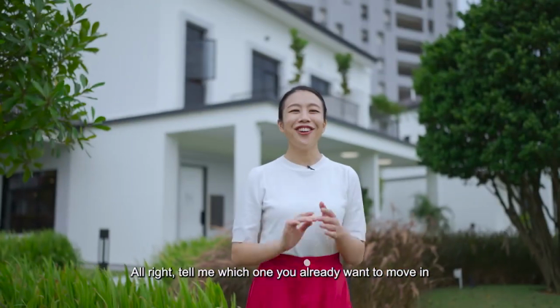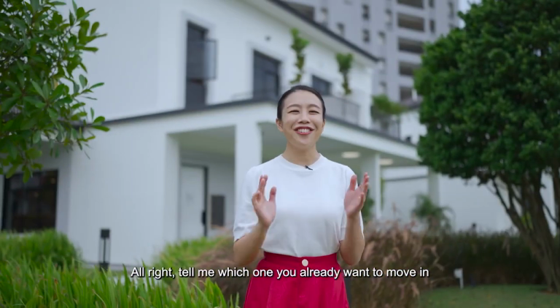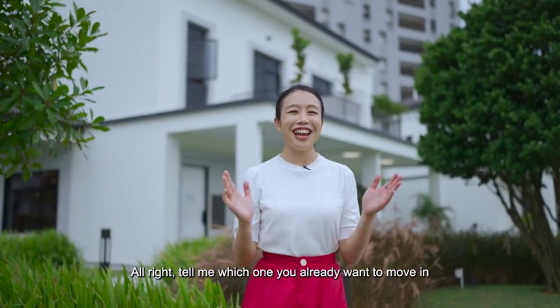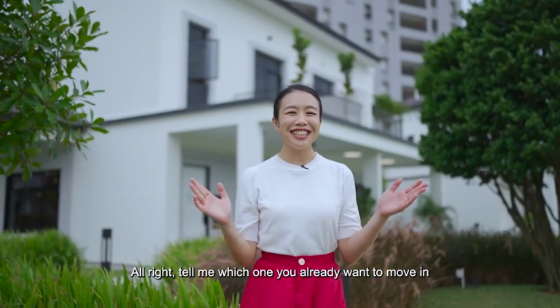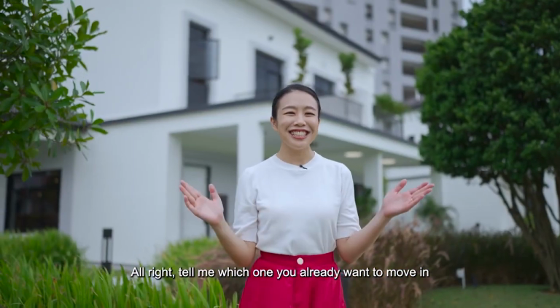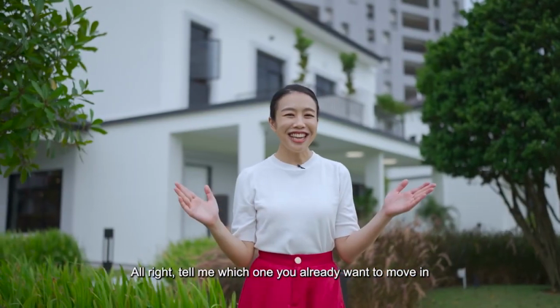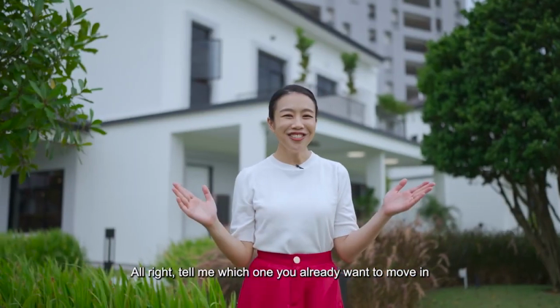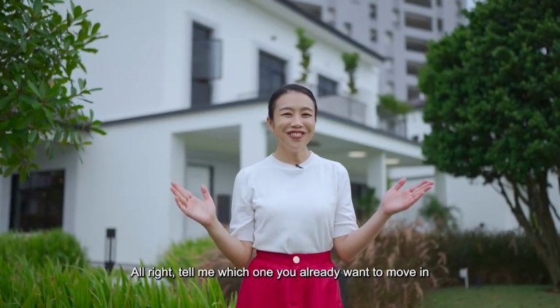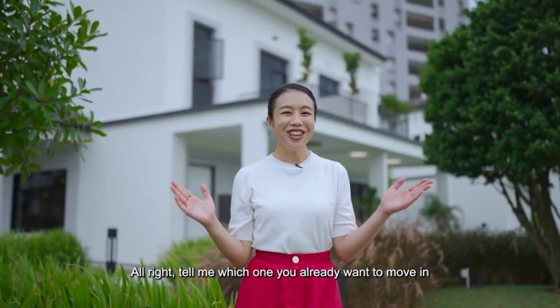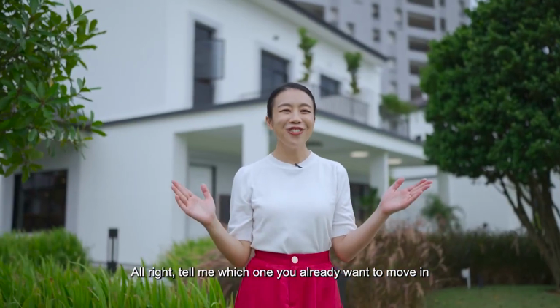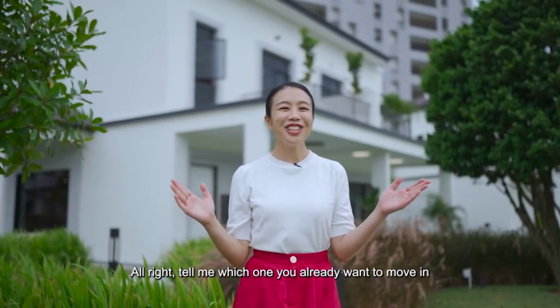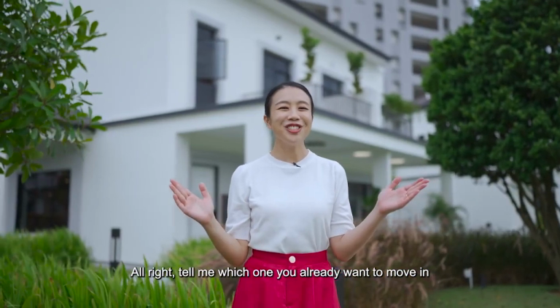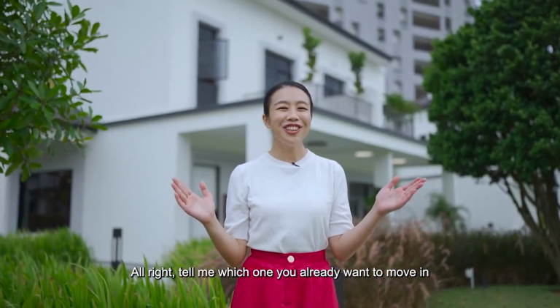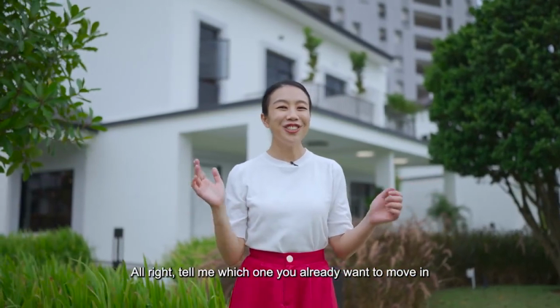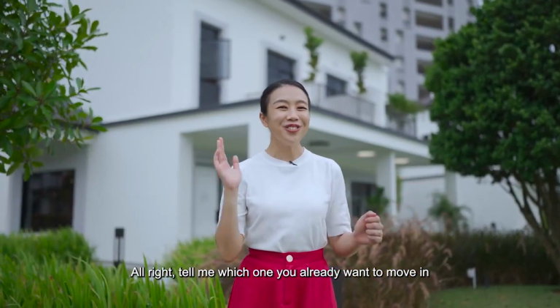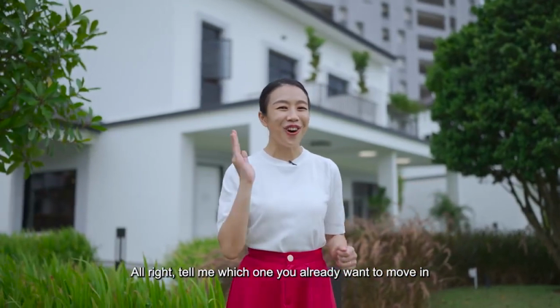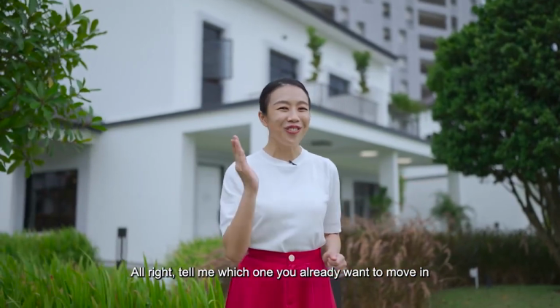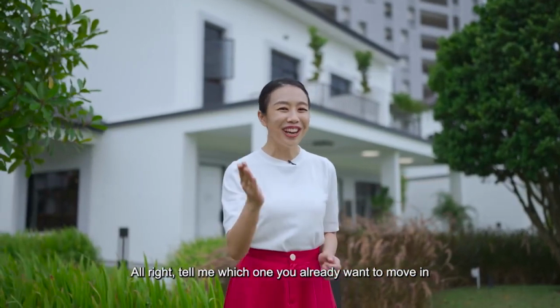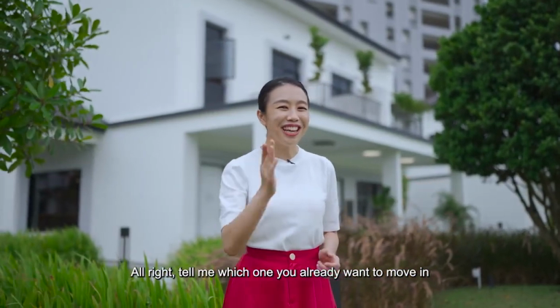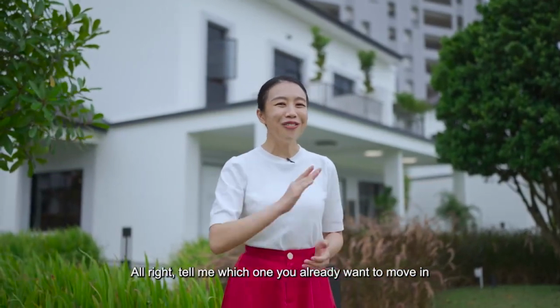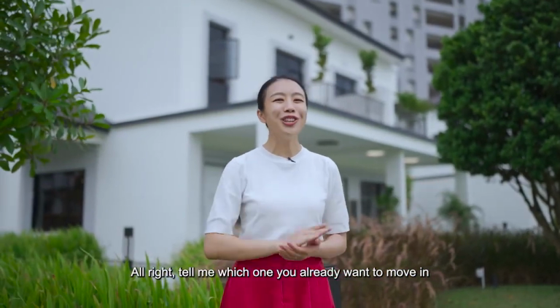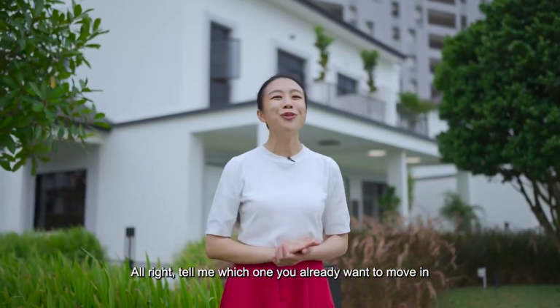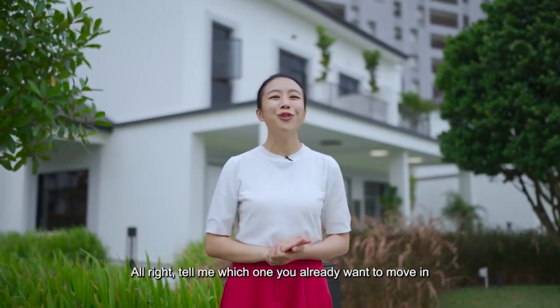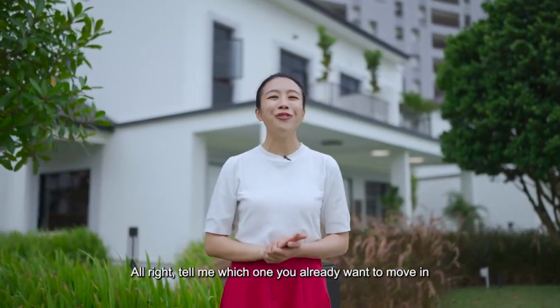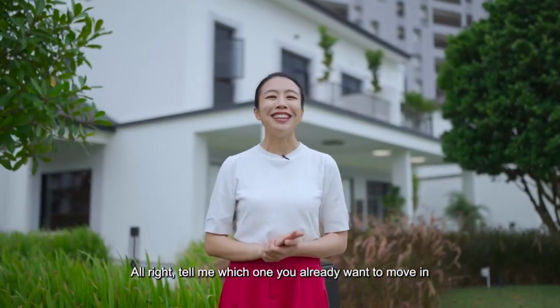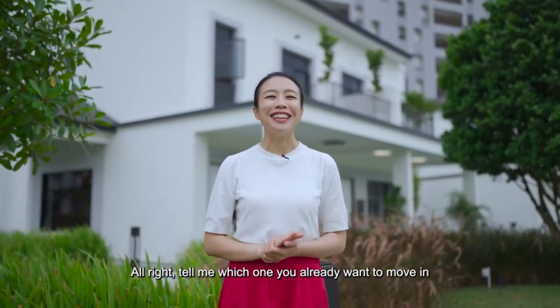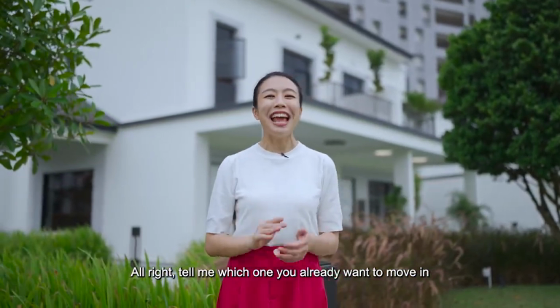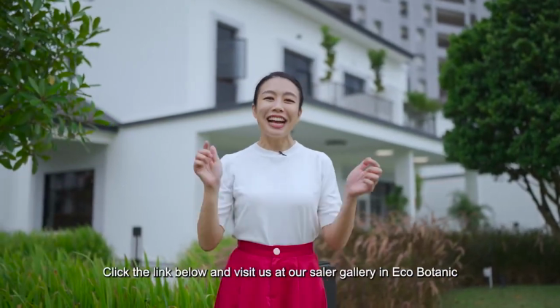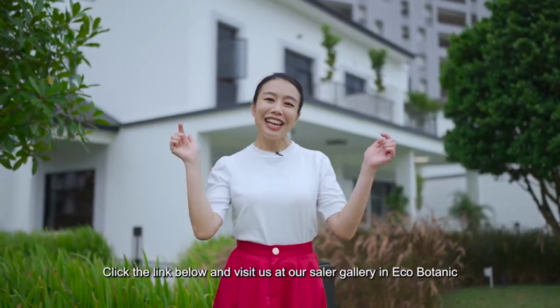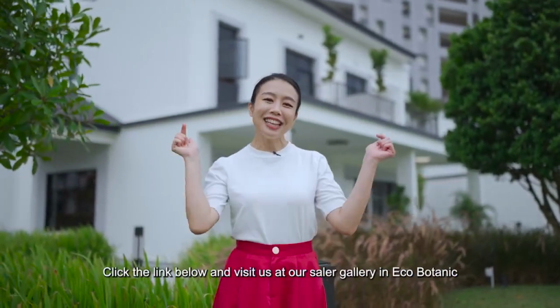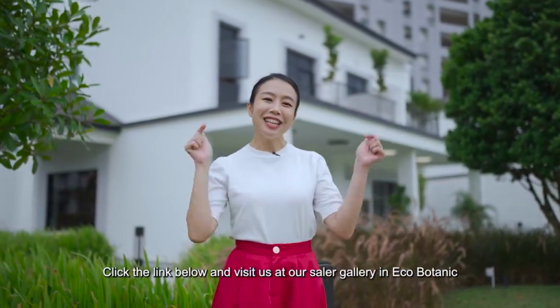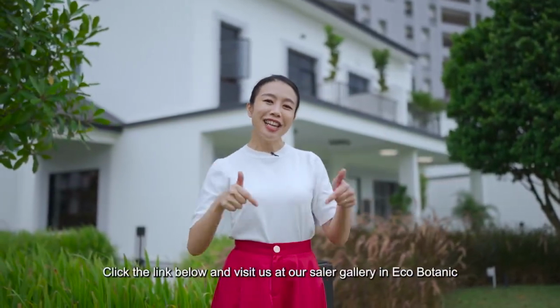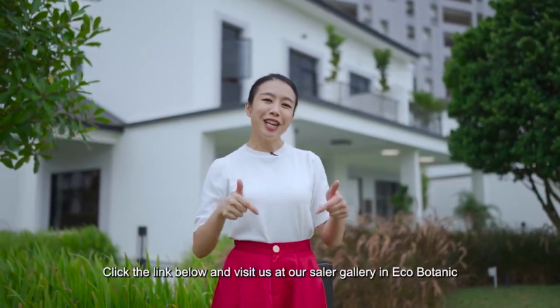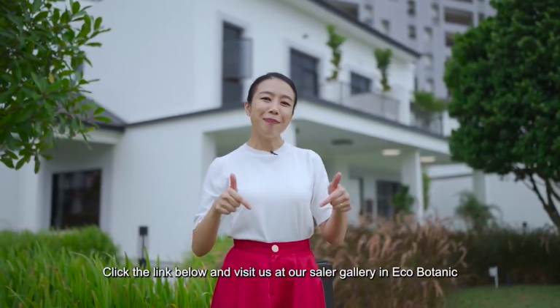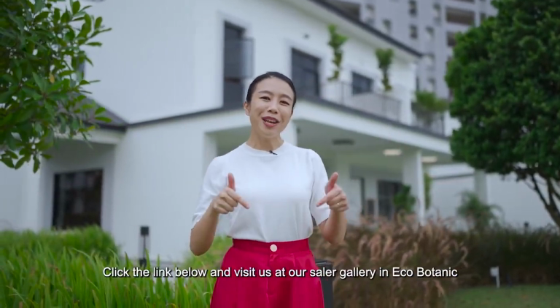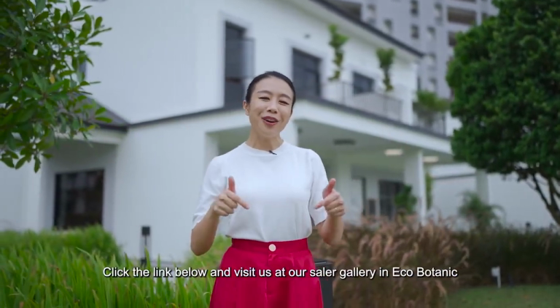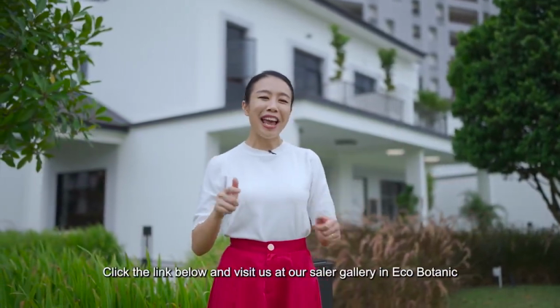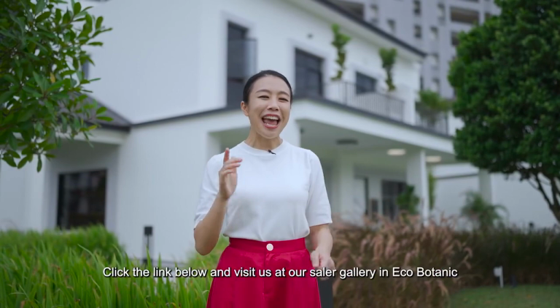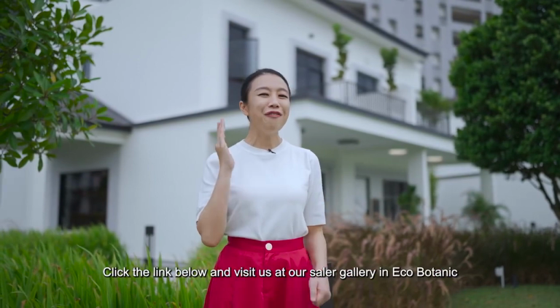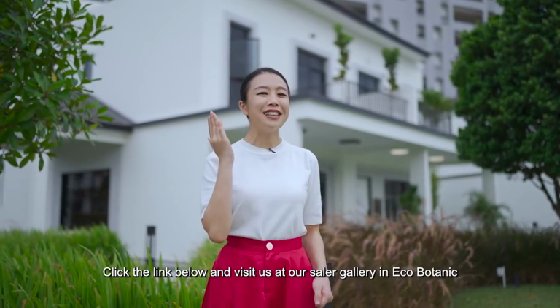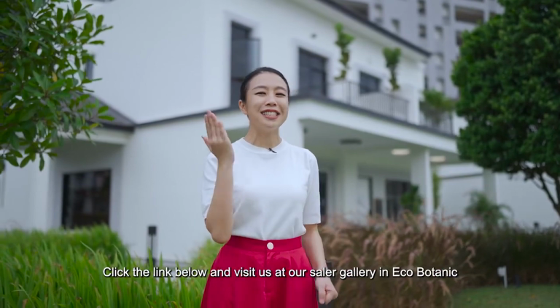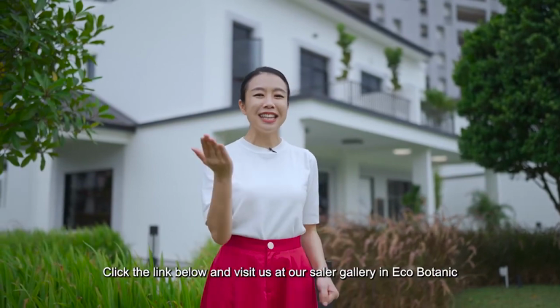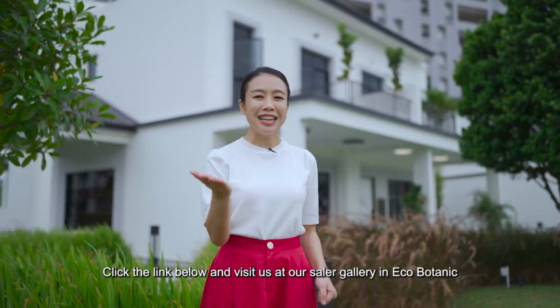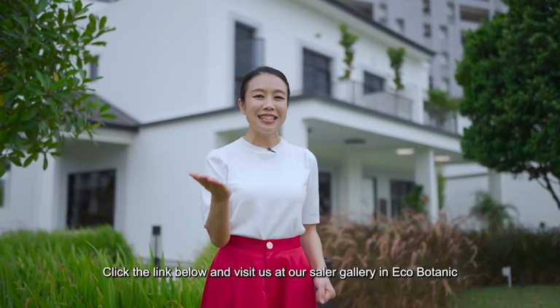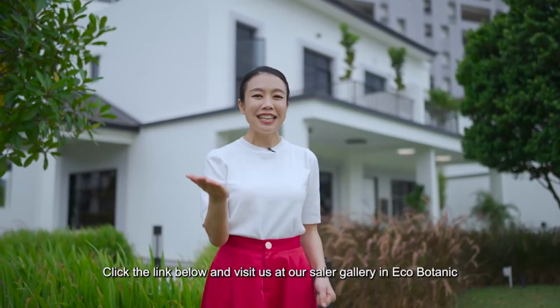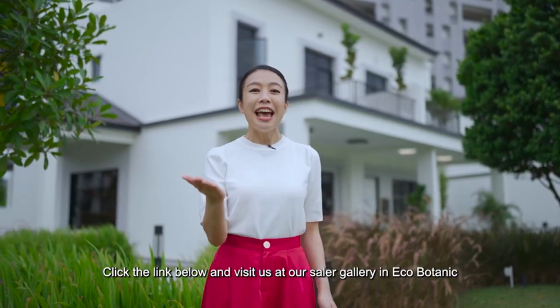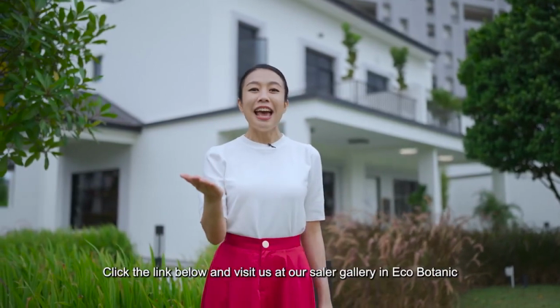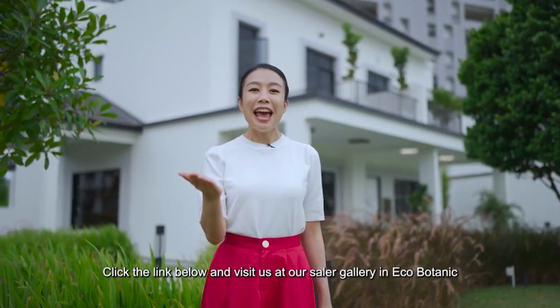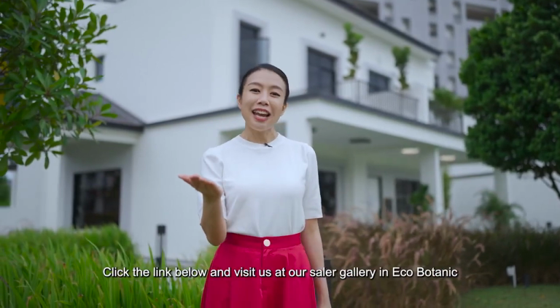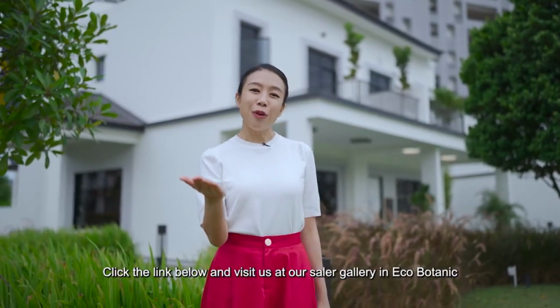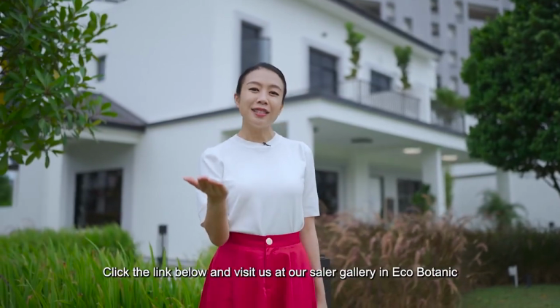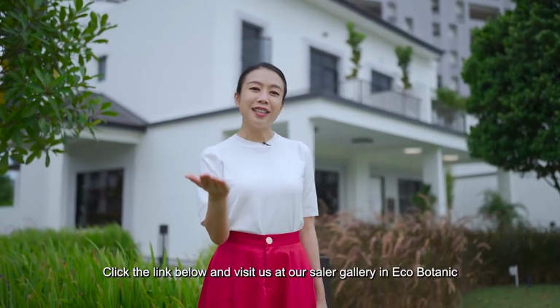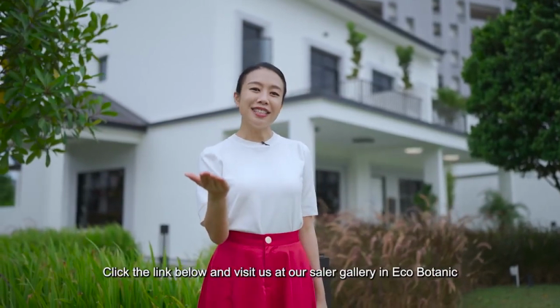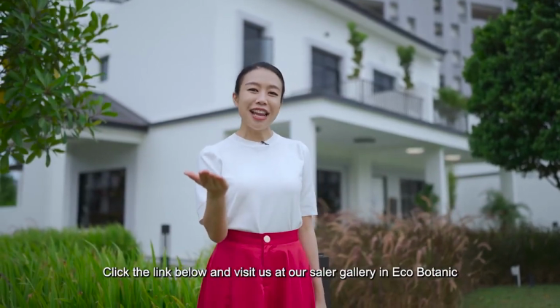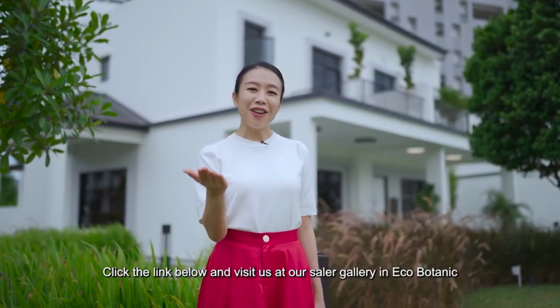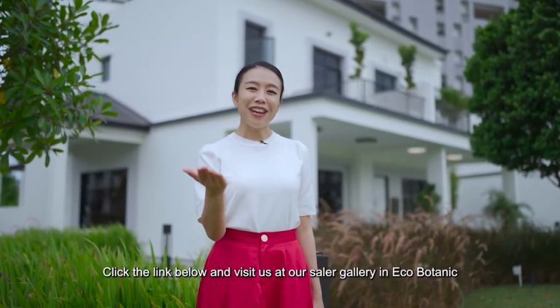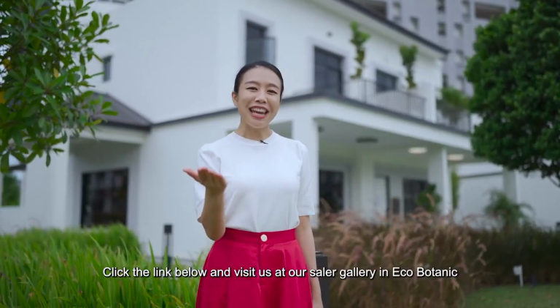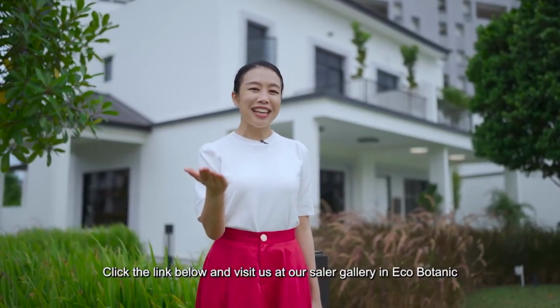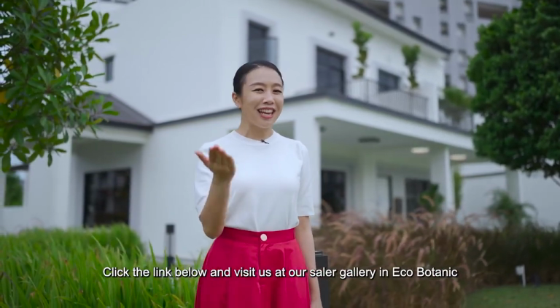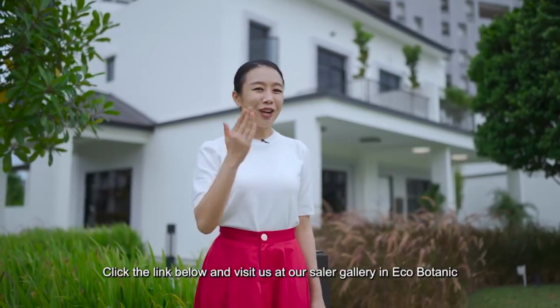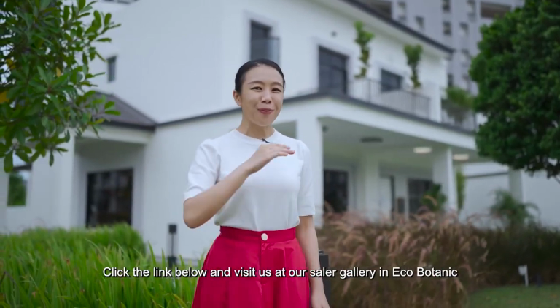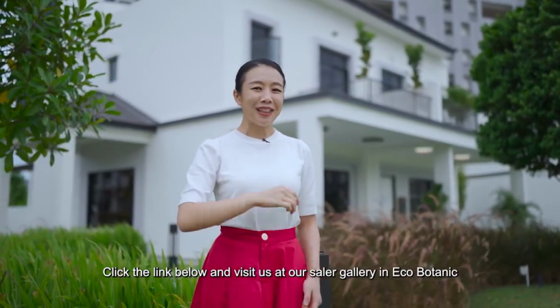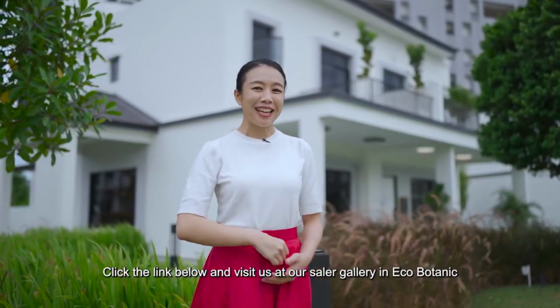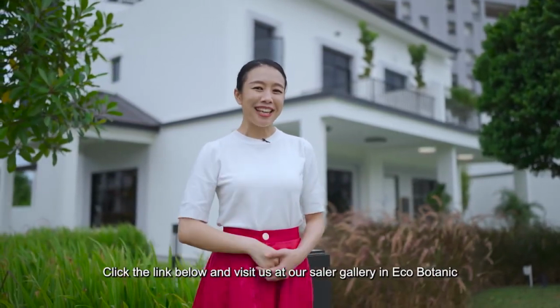Alright, tell me which one you already want to move into. Click the link below and visit us at our sales gallery in Eco Botanic.